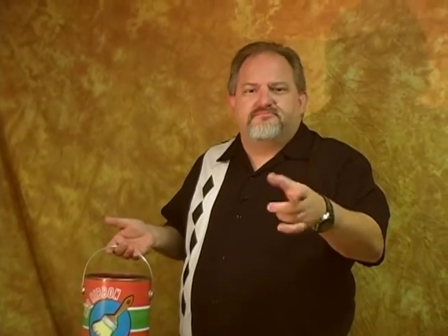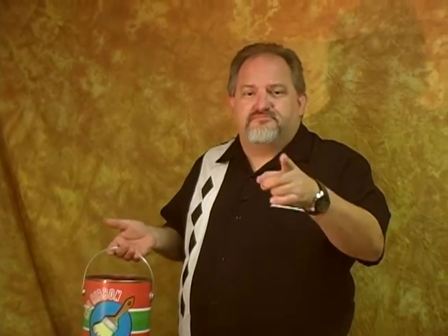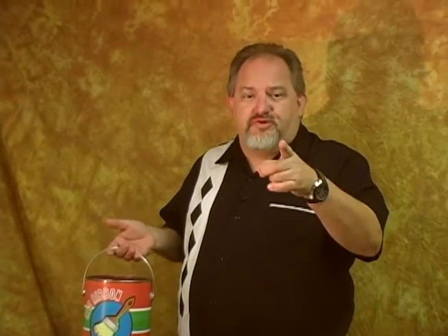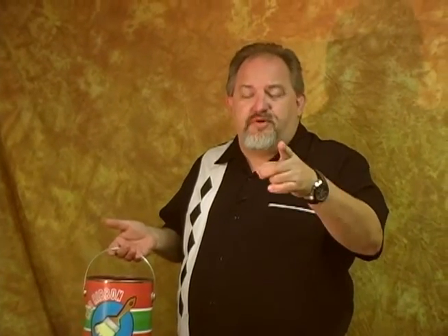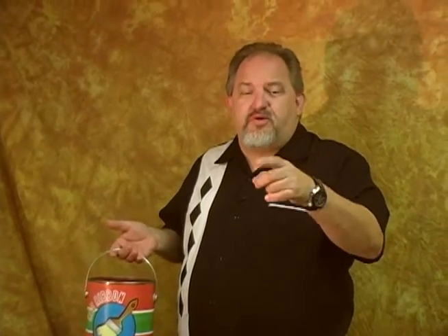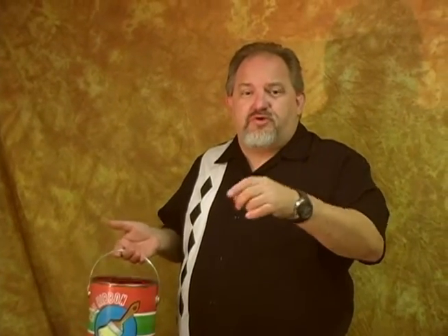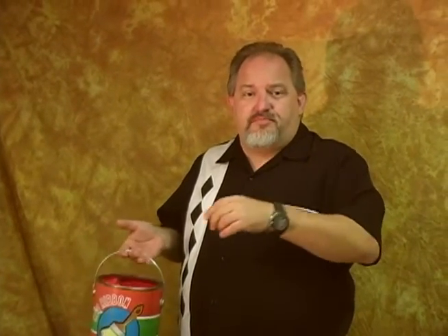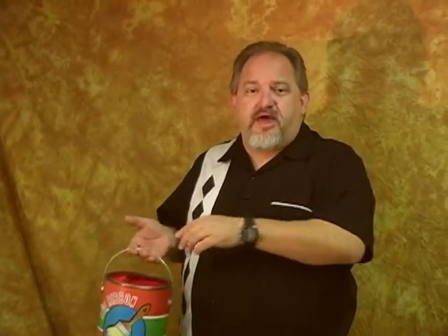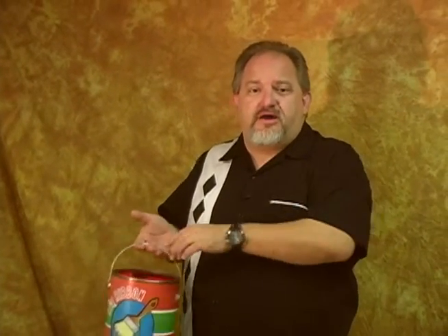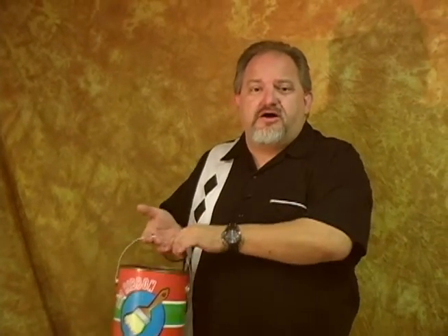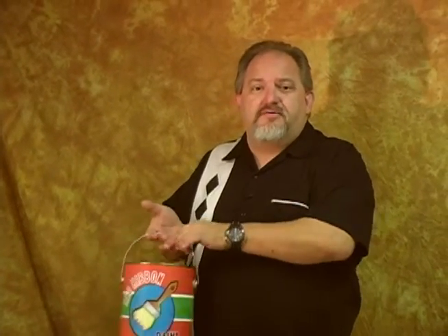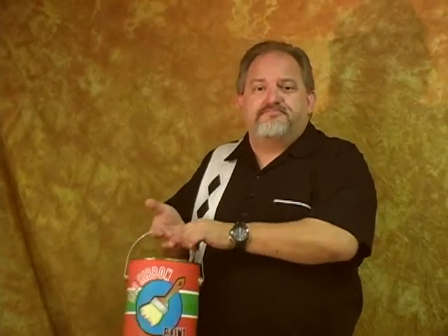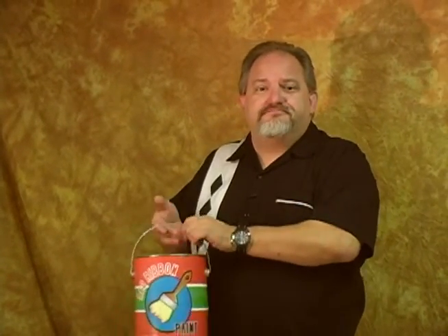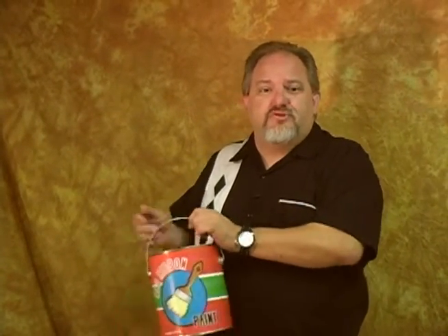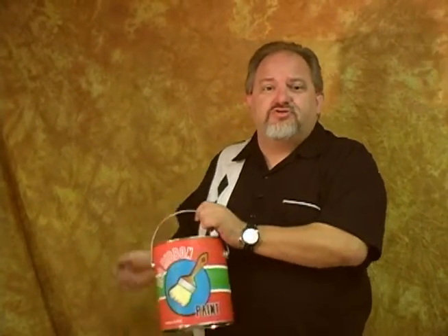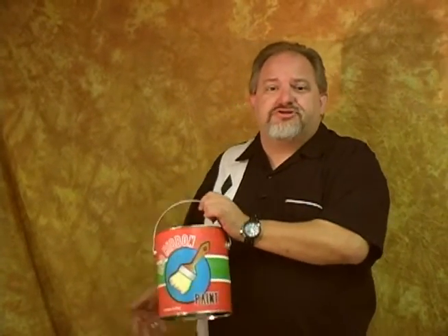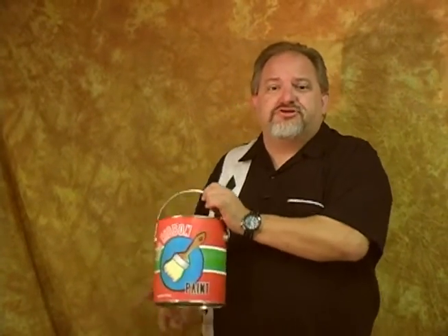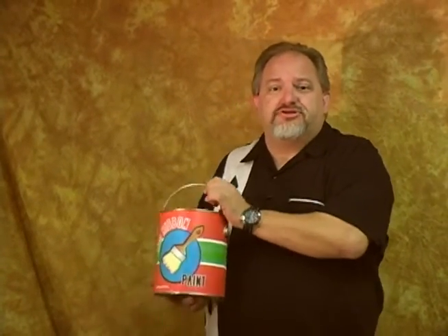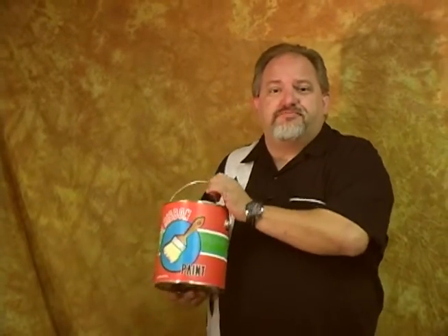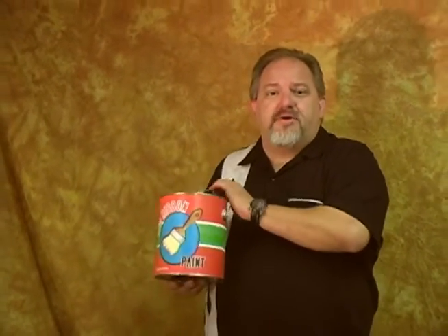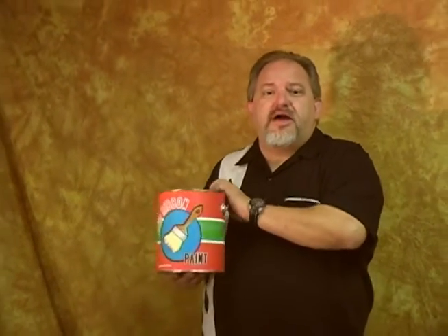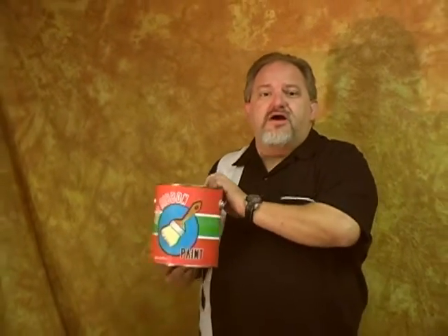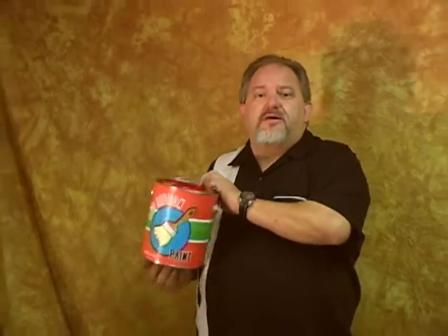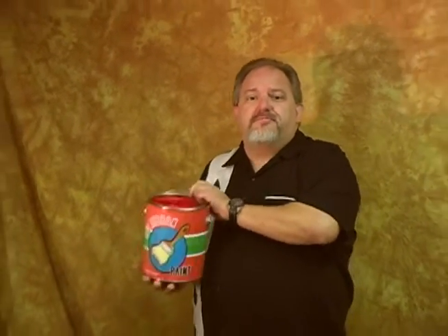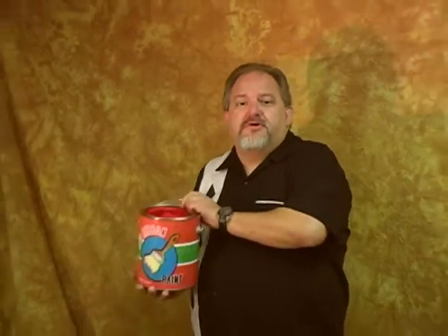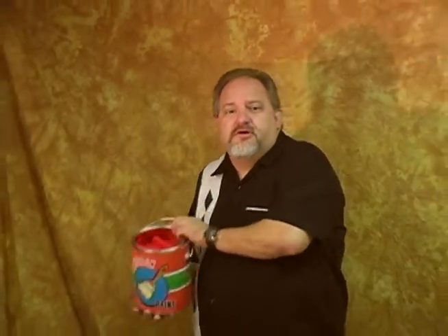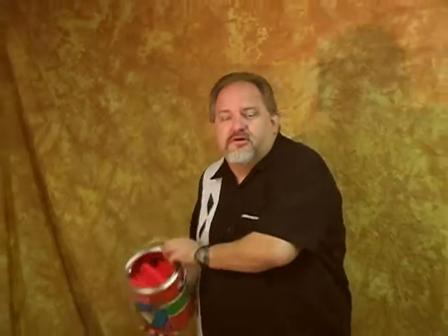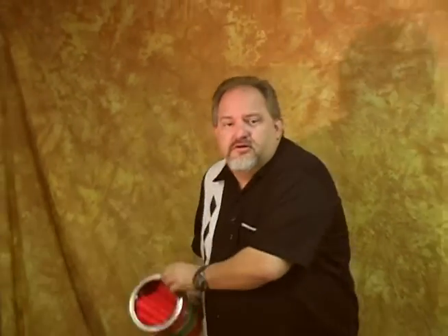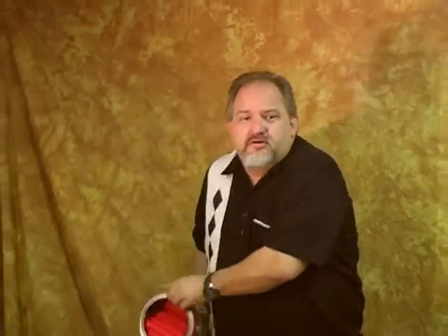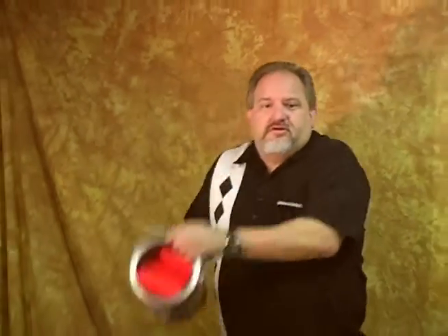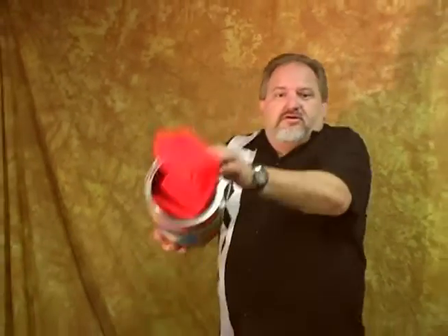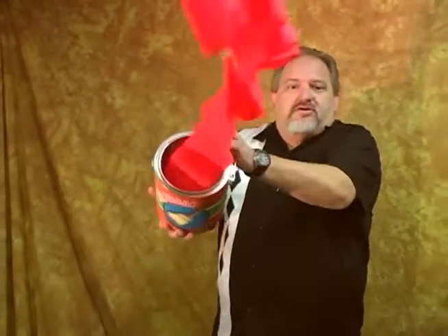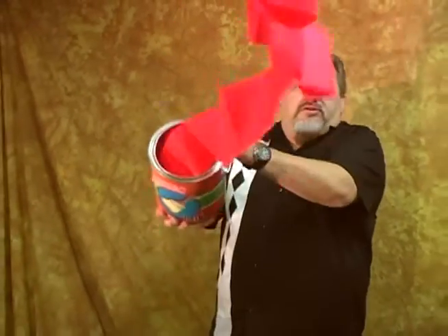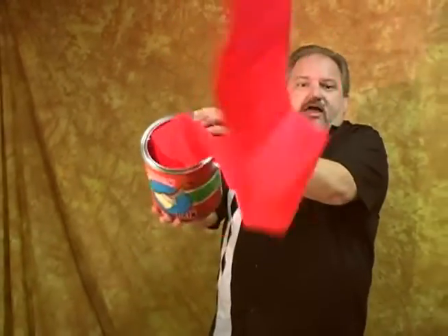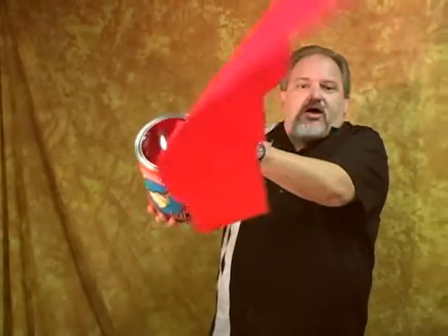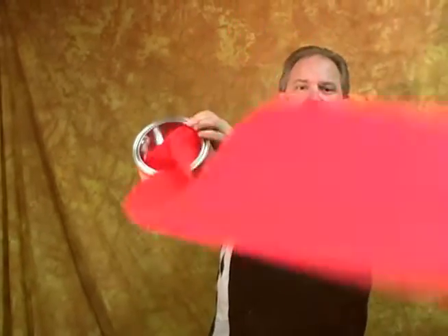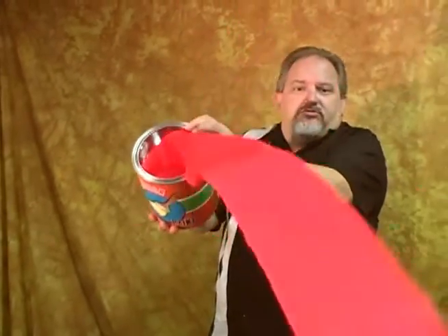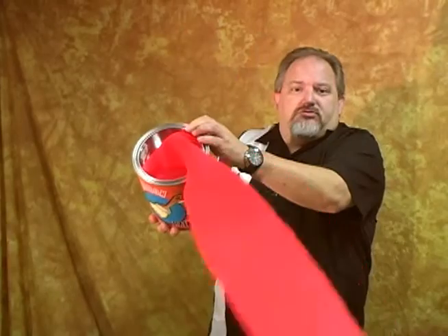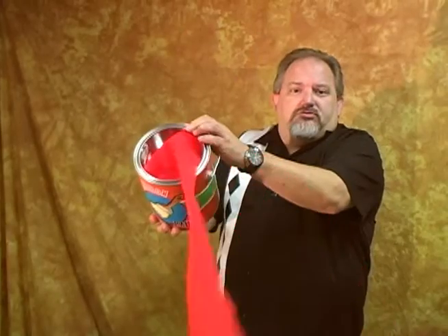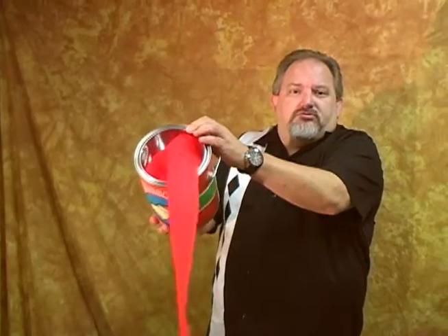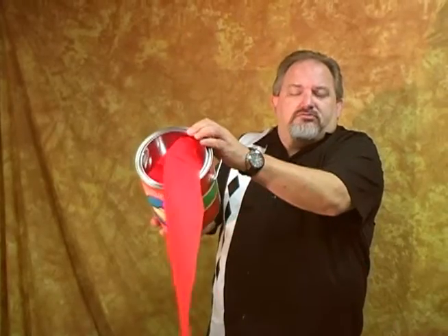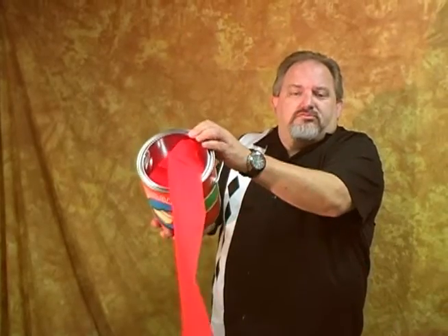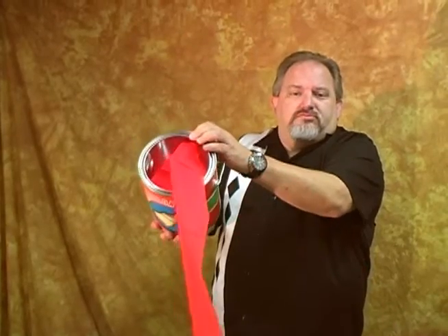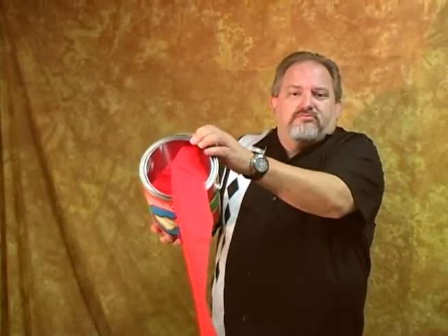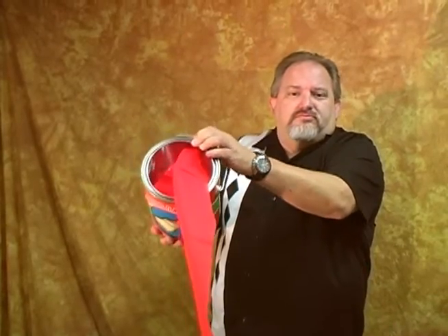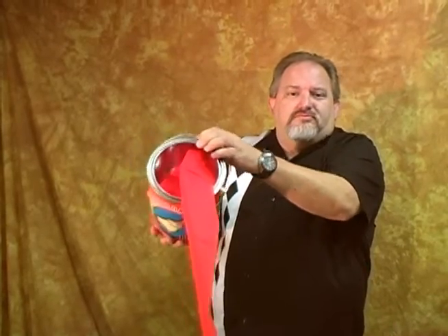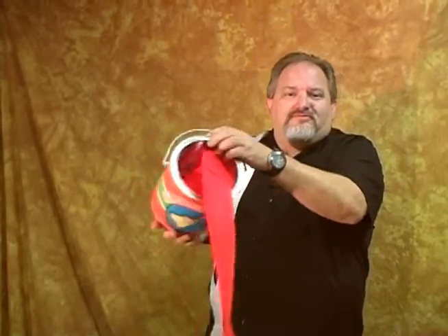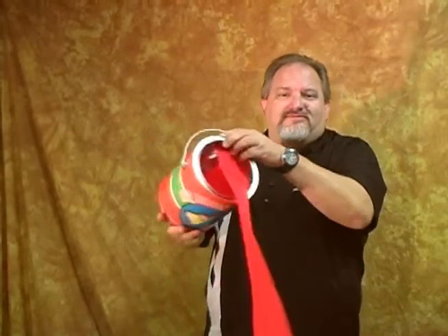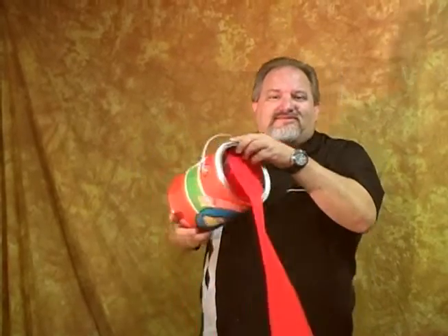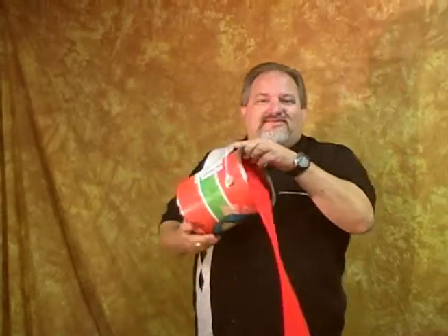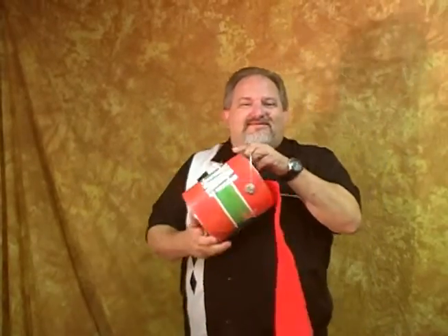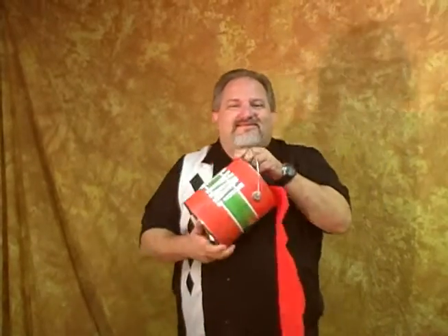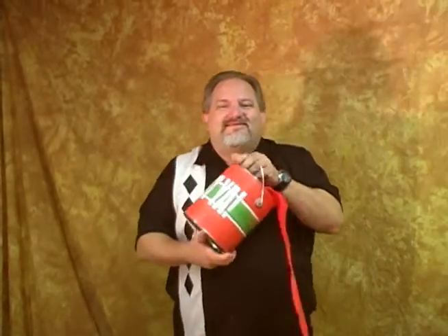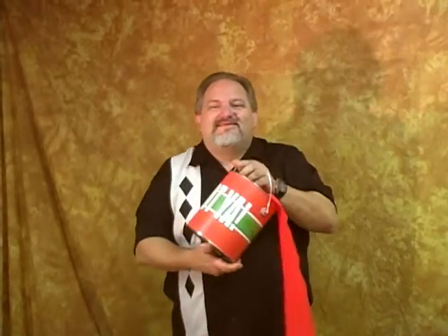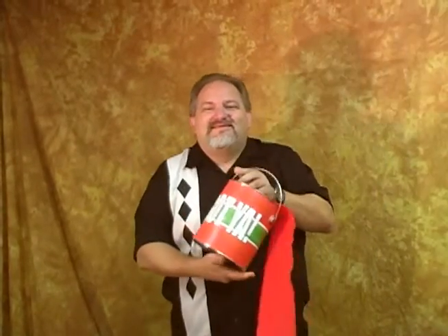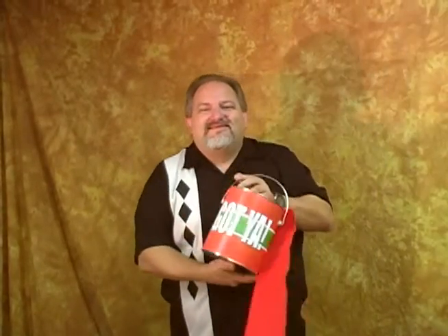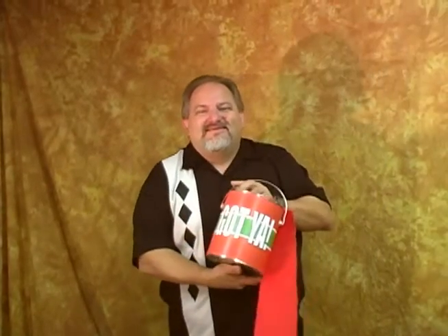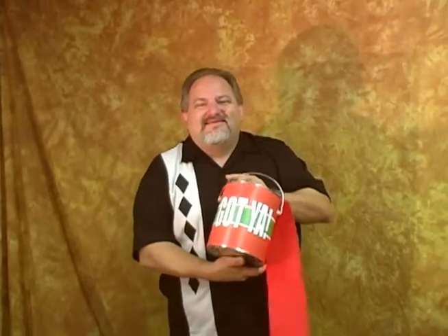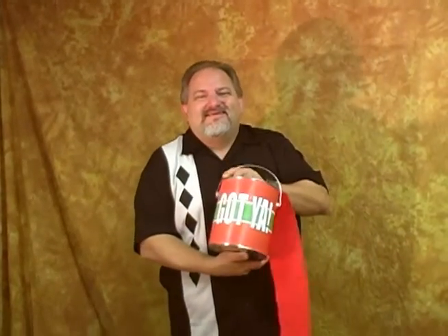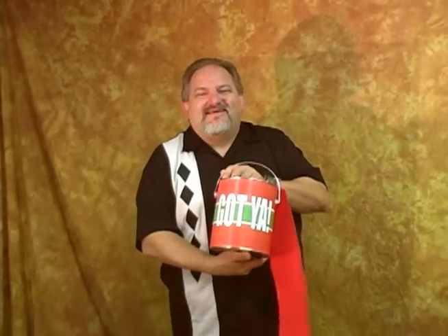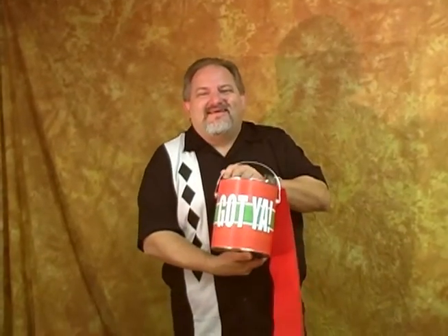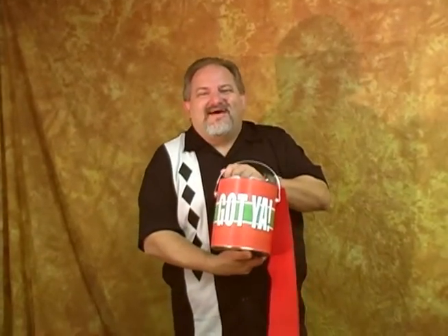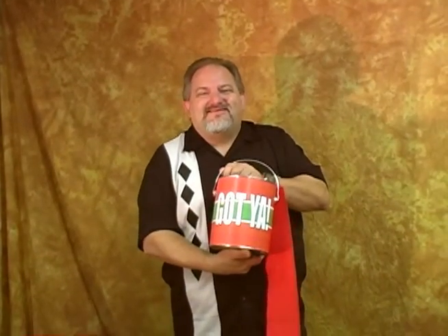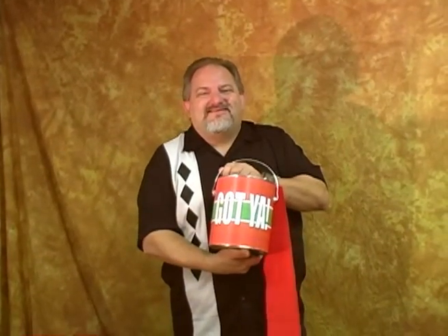You might want to back up. No, seriously, back up. Look out. Got you.